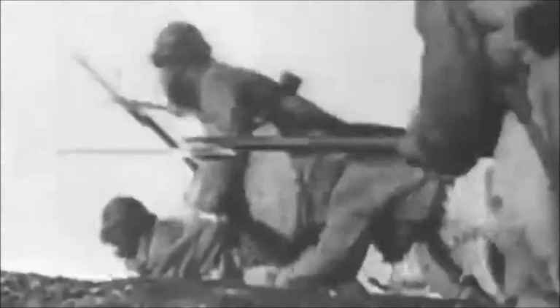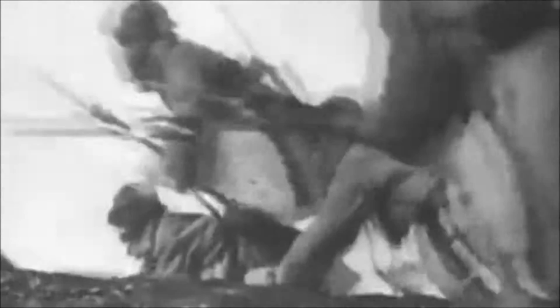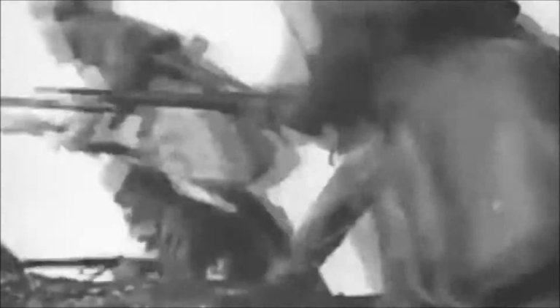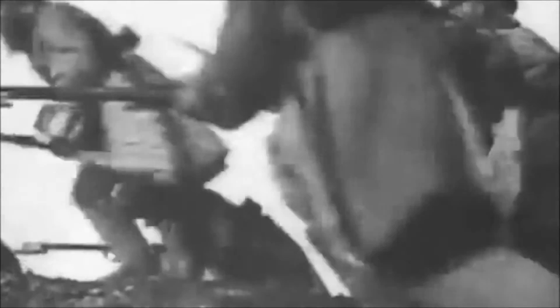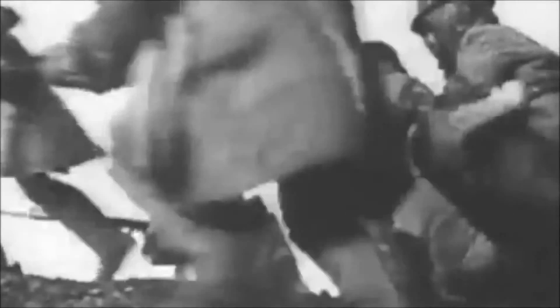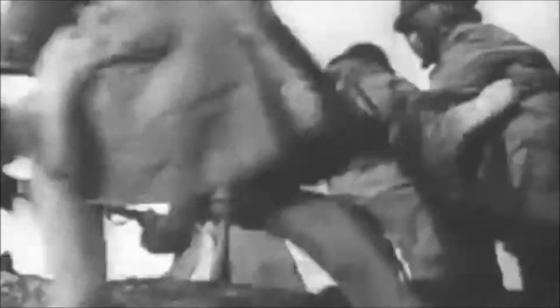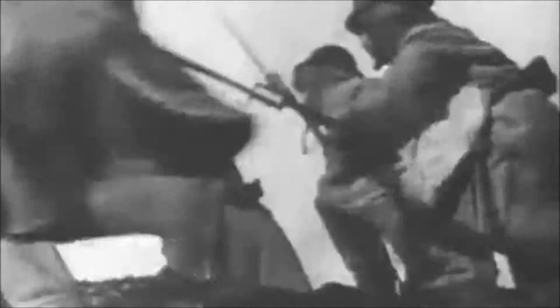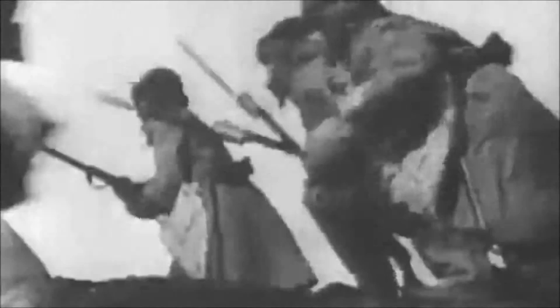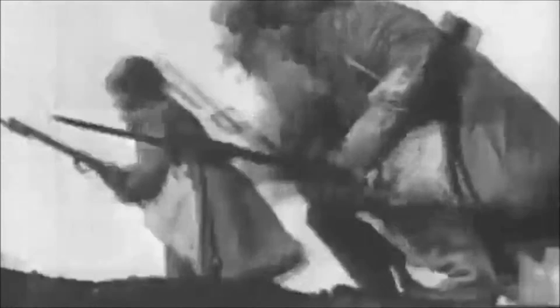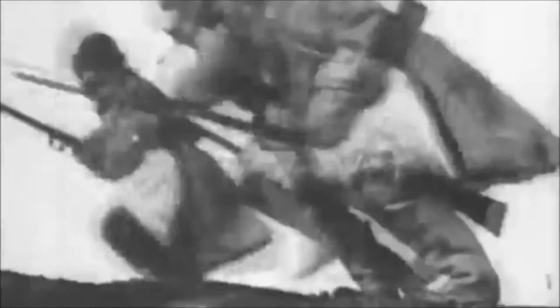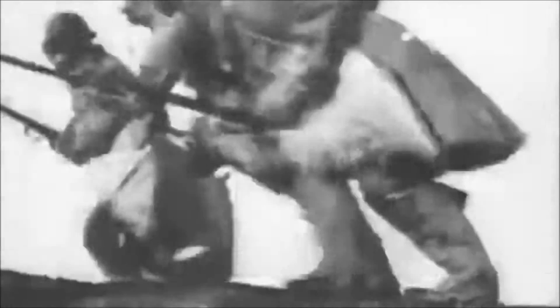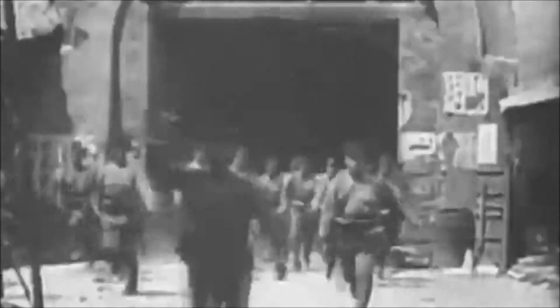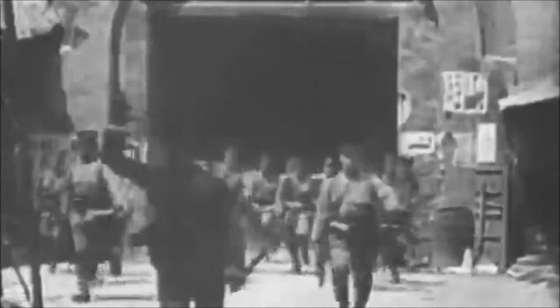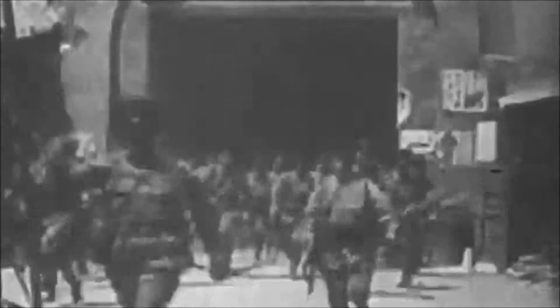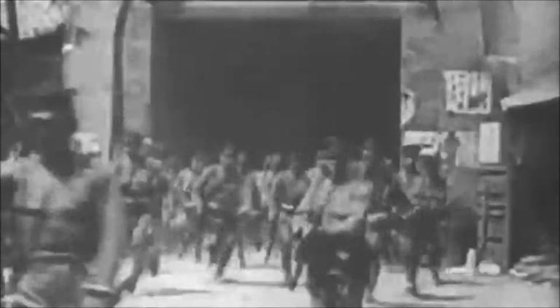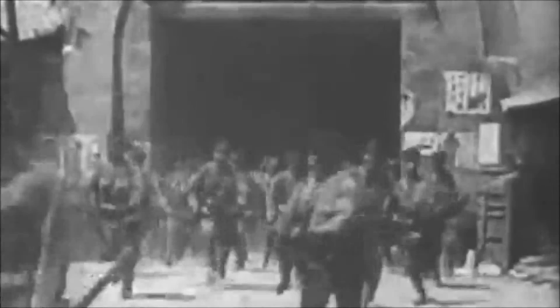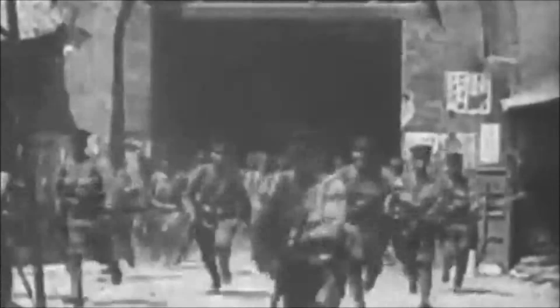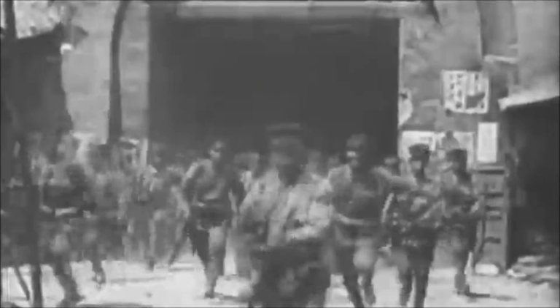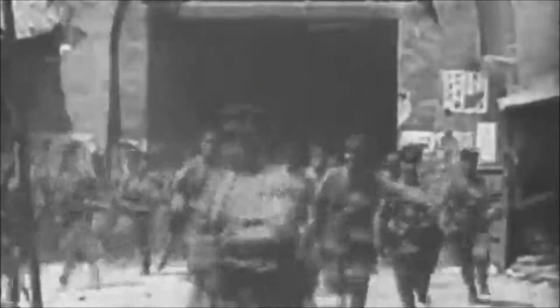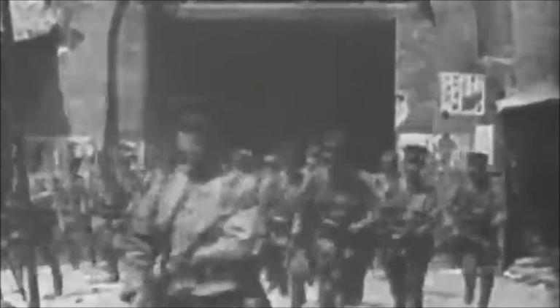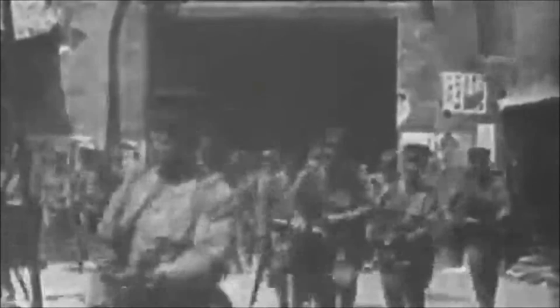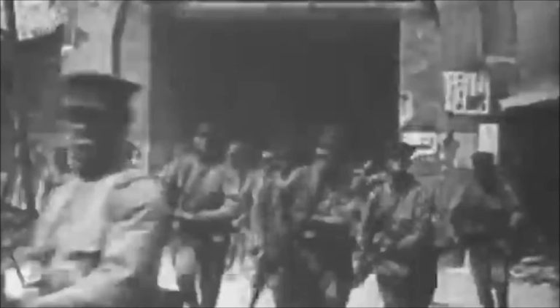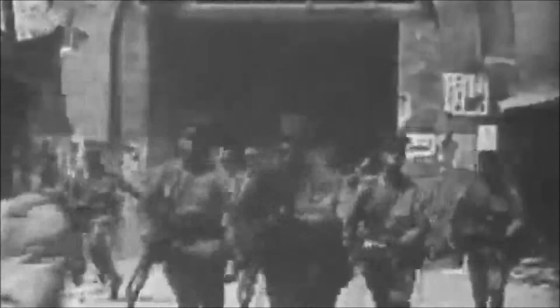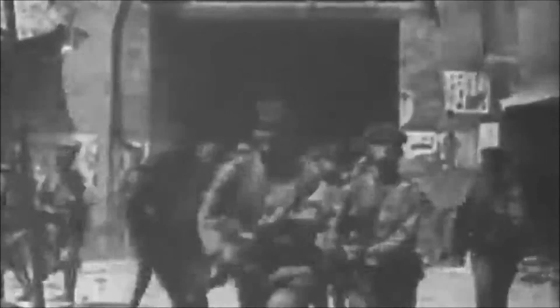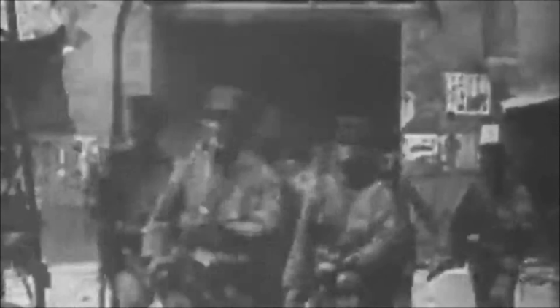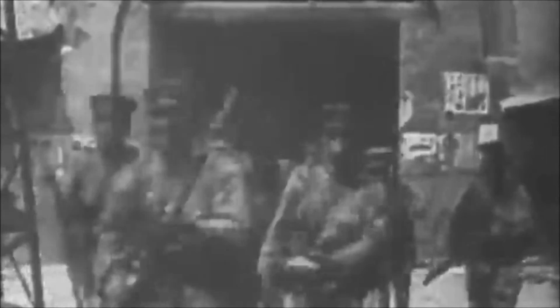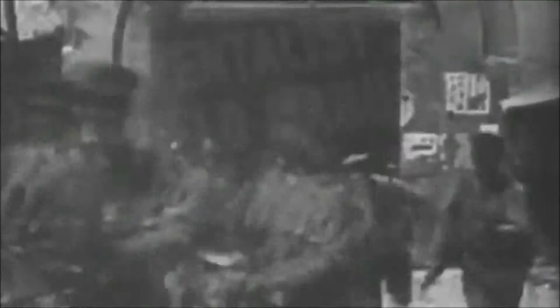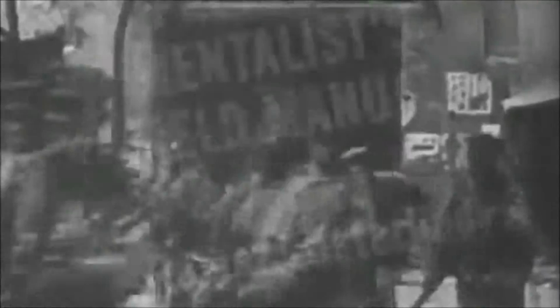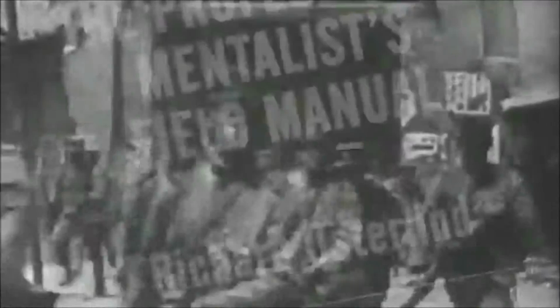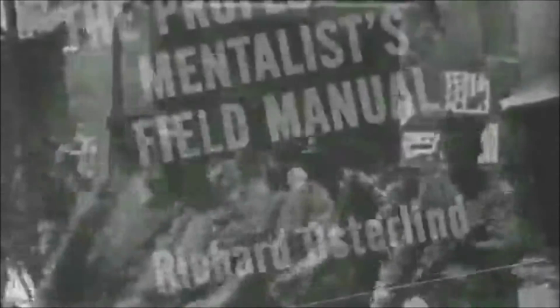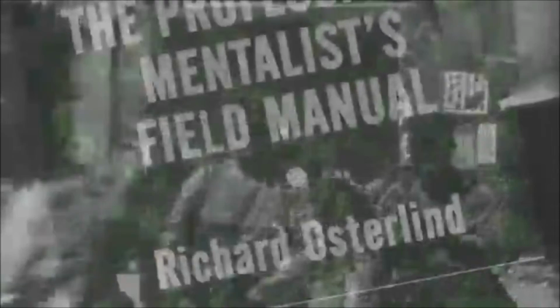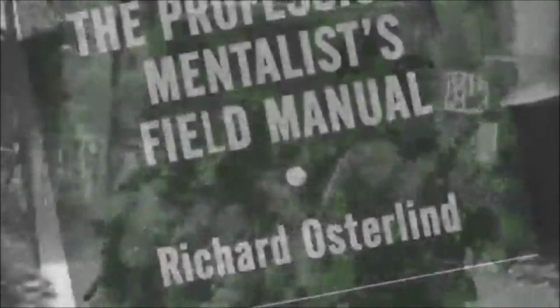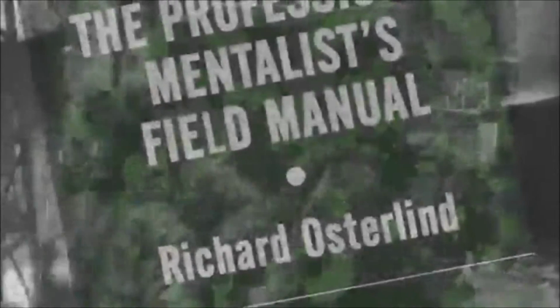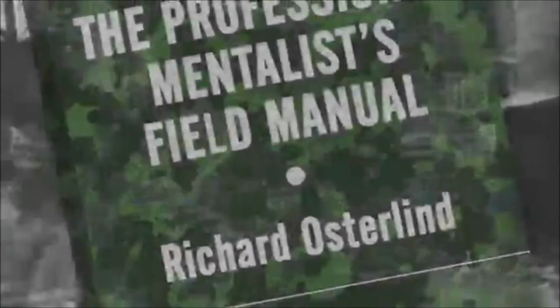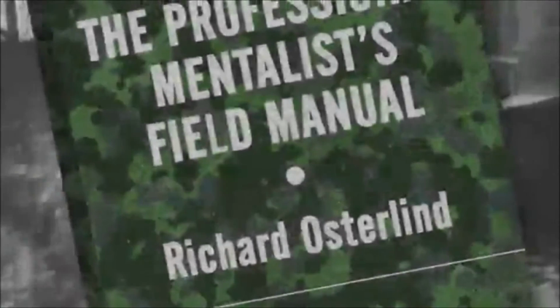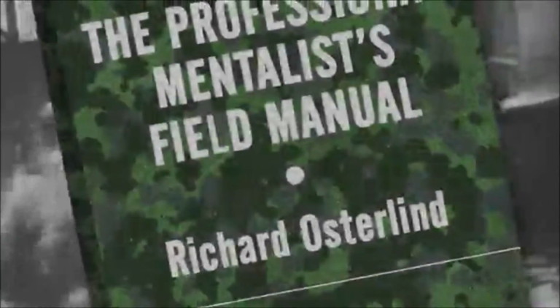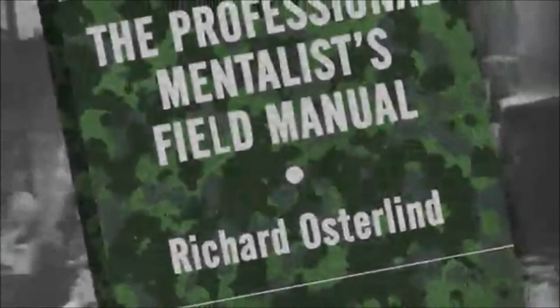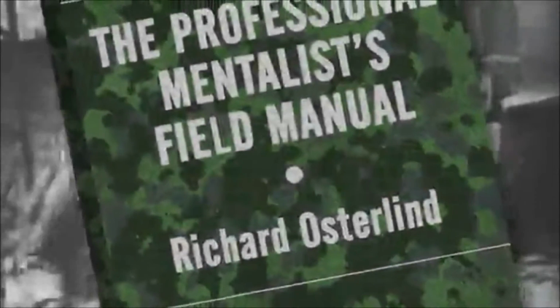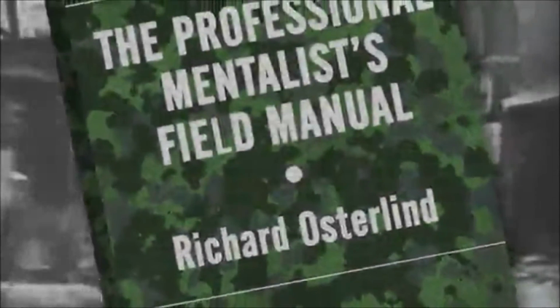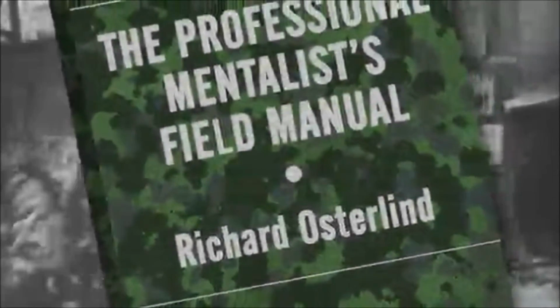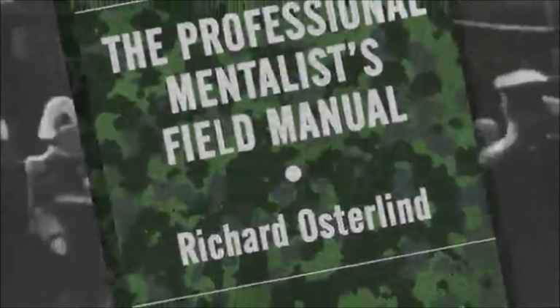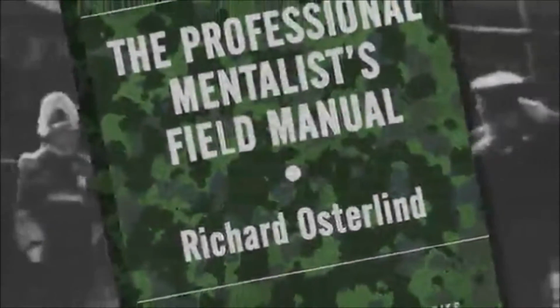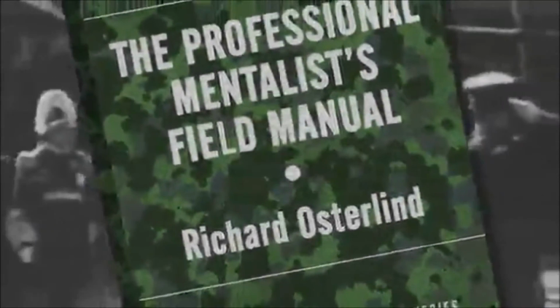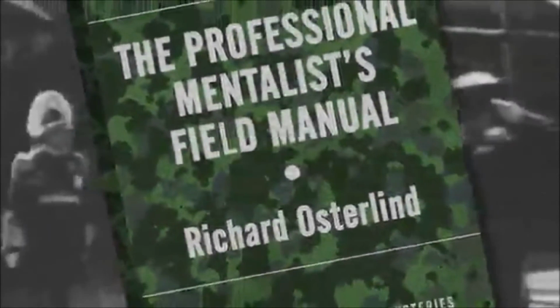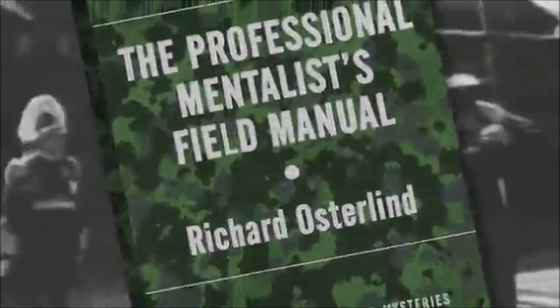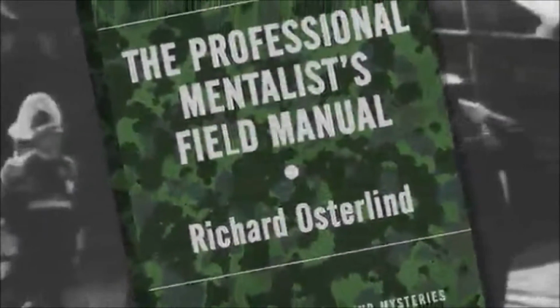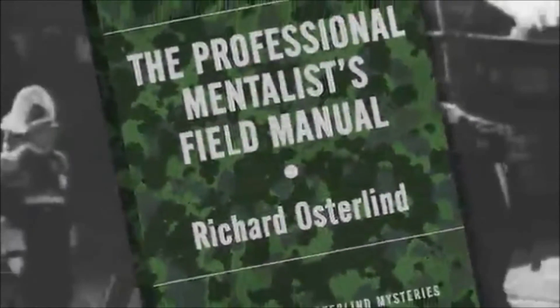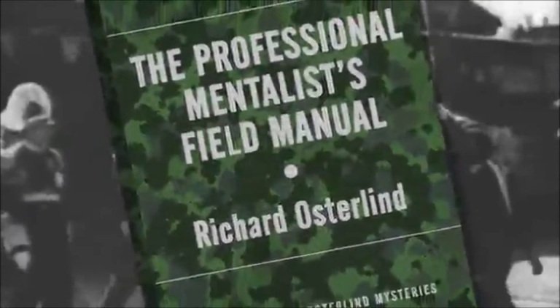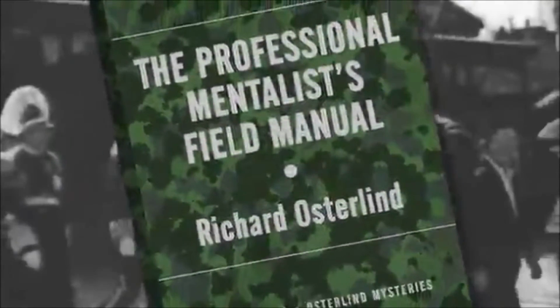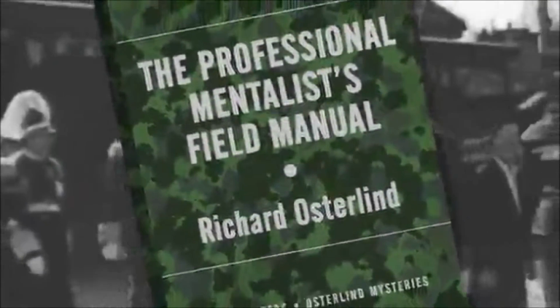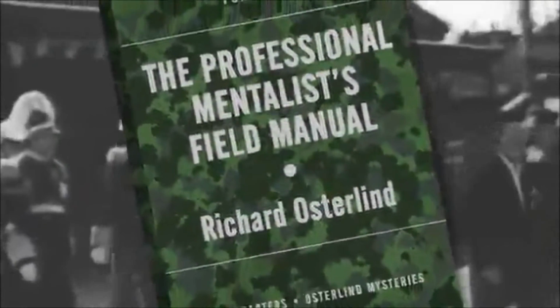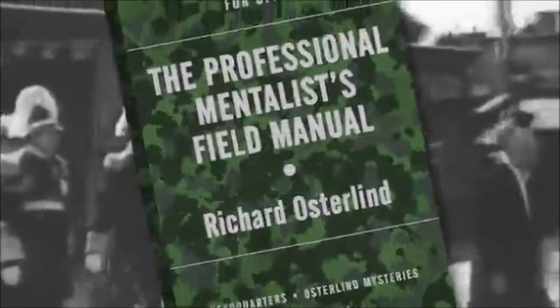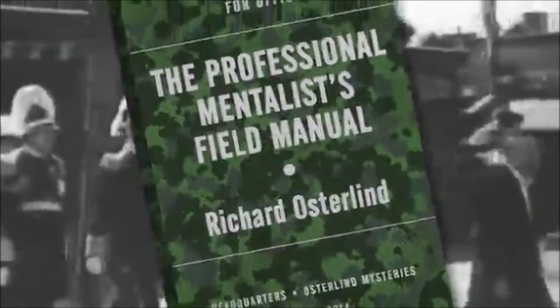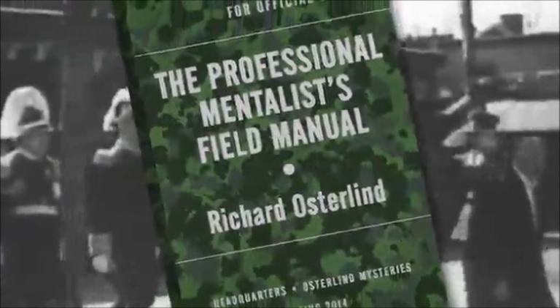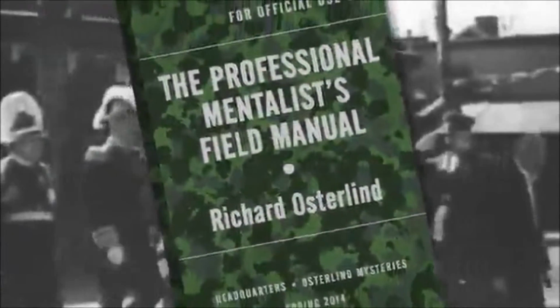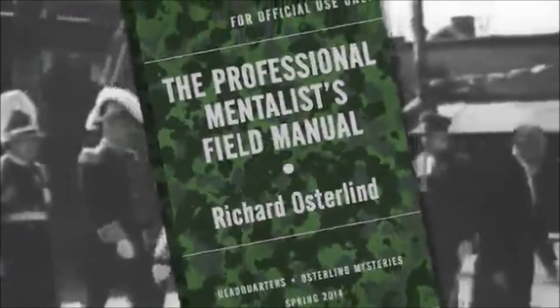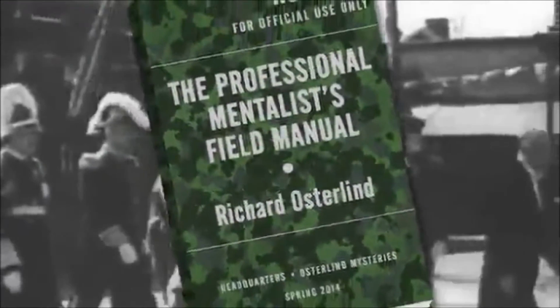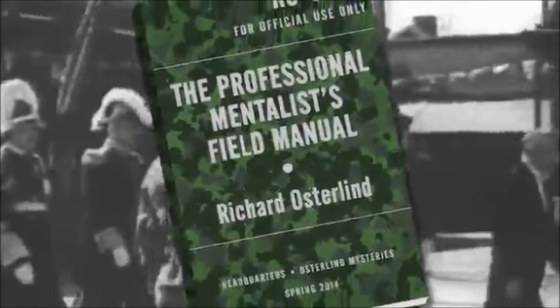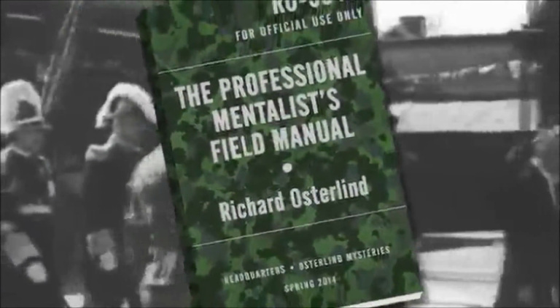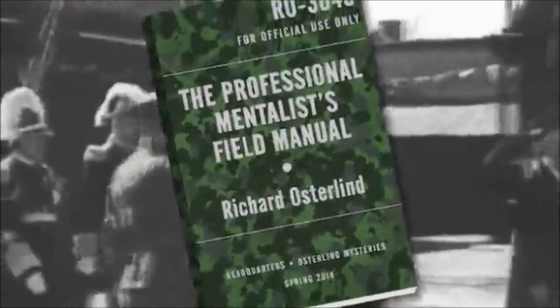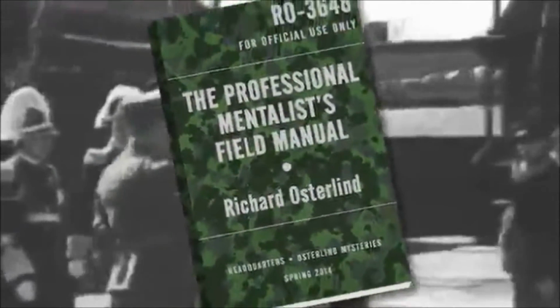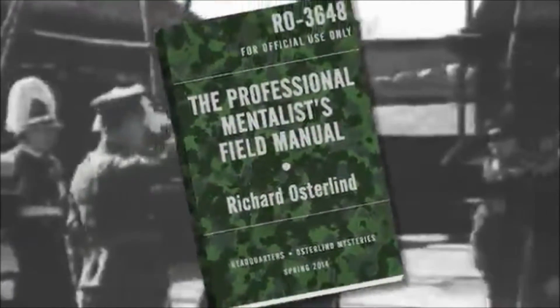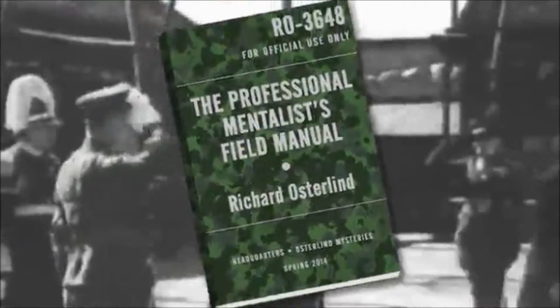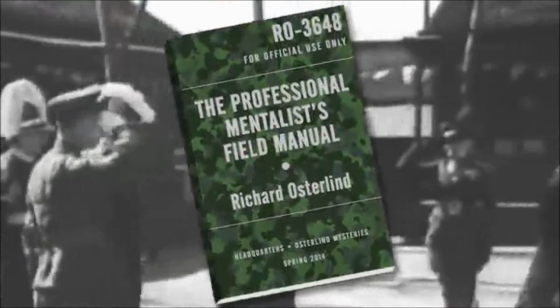The reports are in from the advanced troops, and Richard Osterlind's newest book, The Professional Mentalist's Field Manual, is a hit.